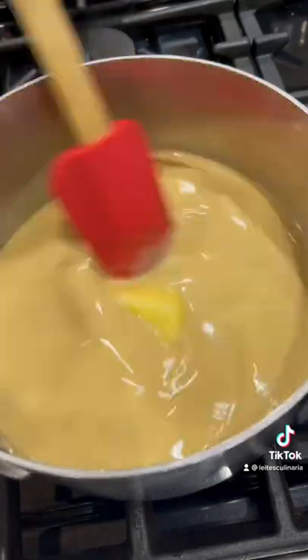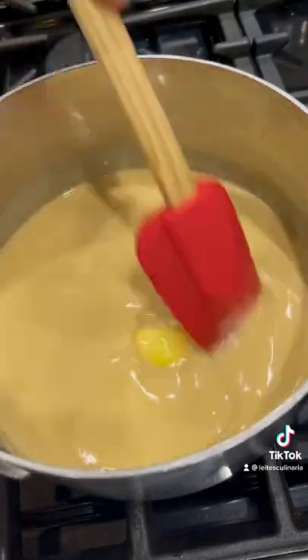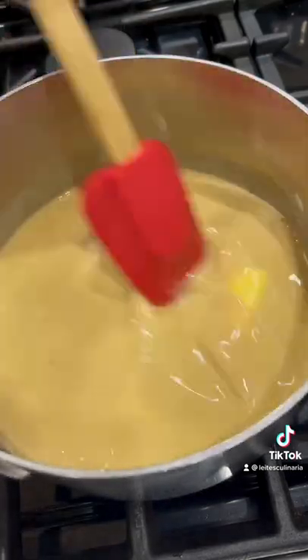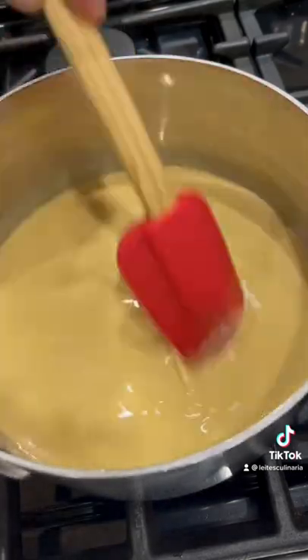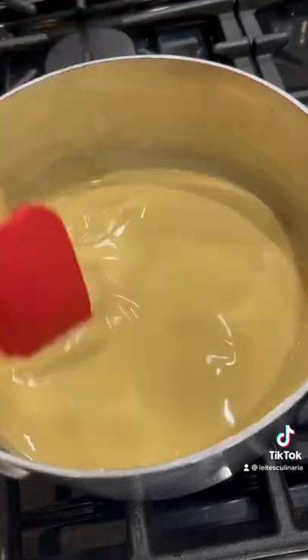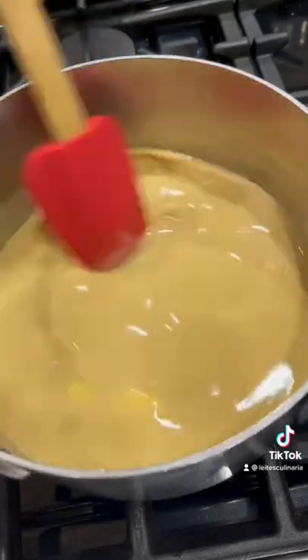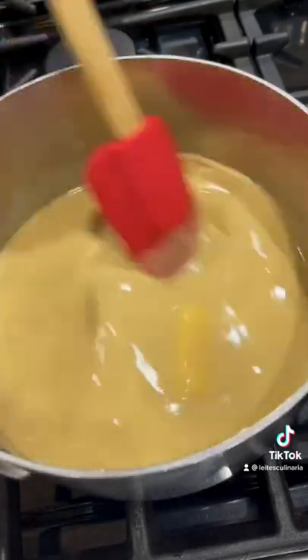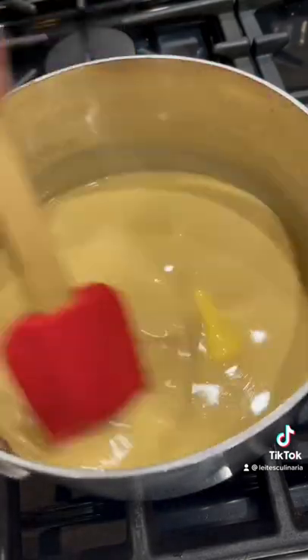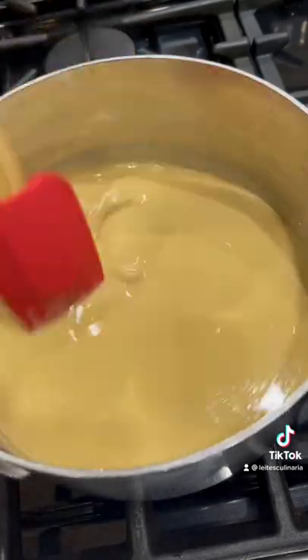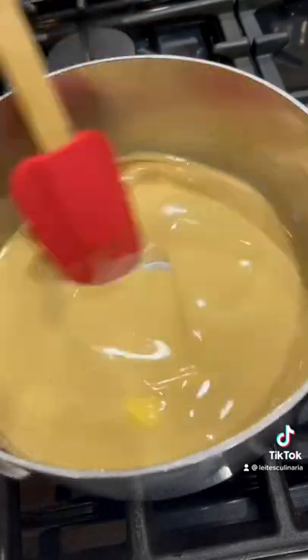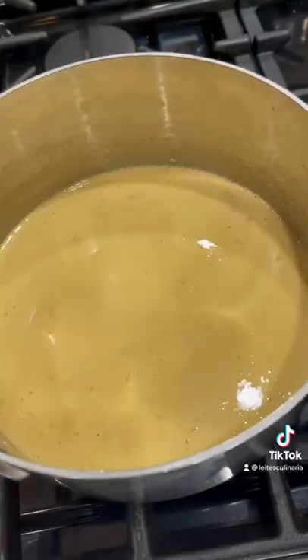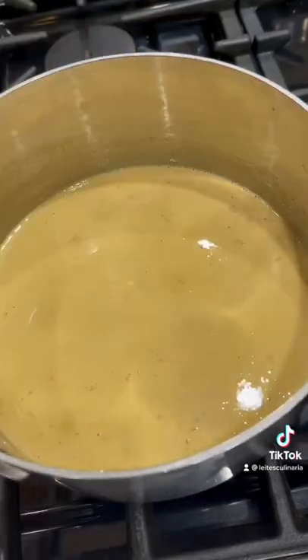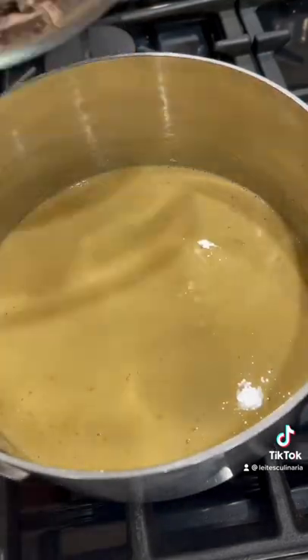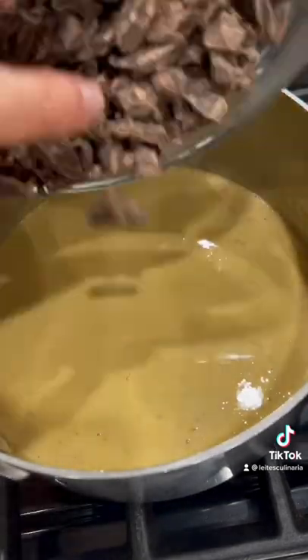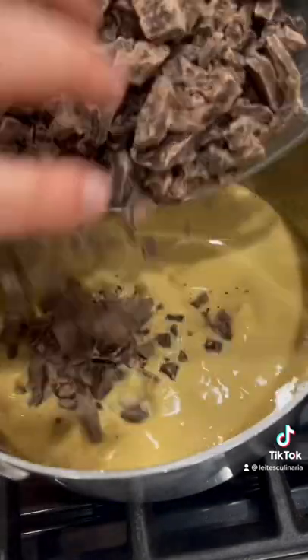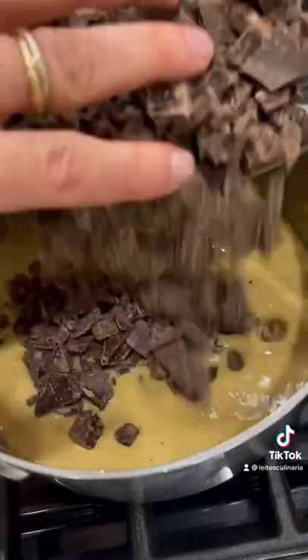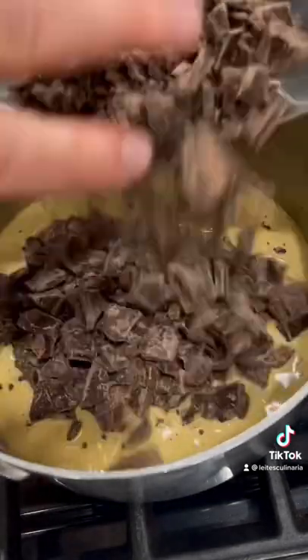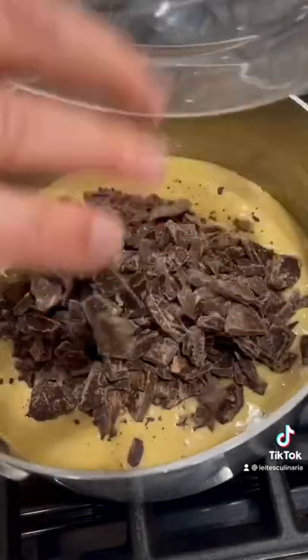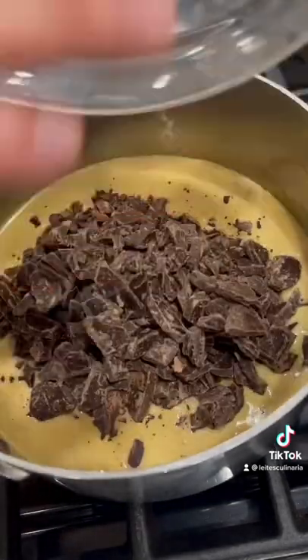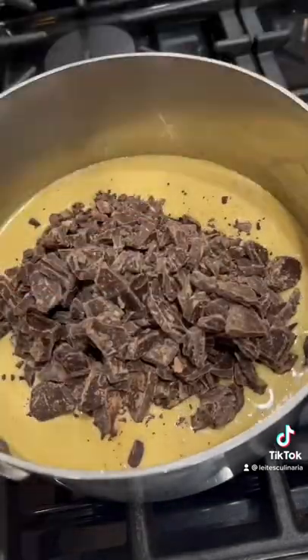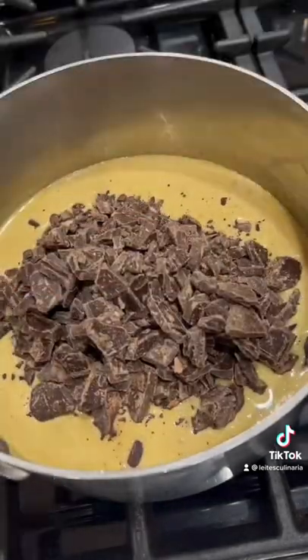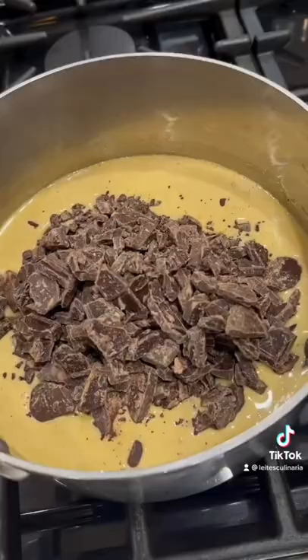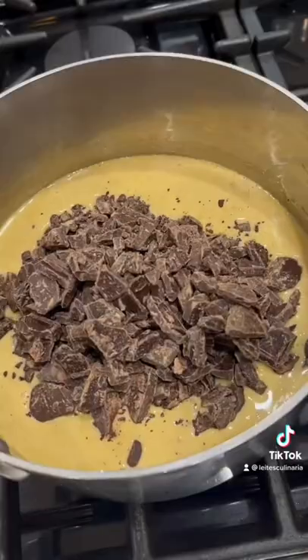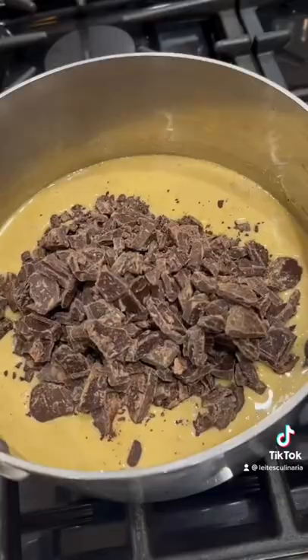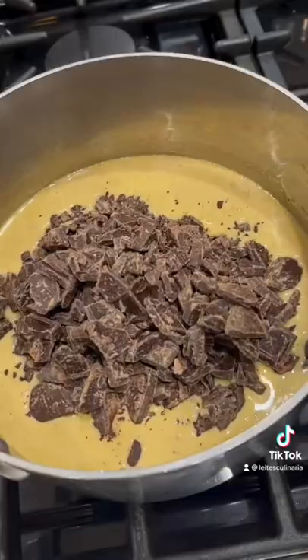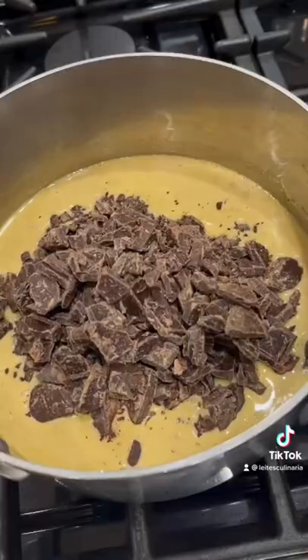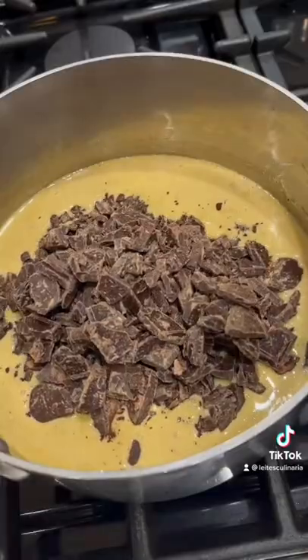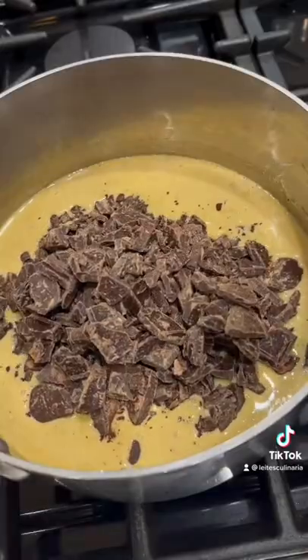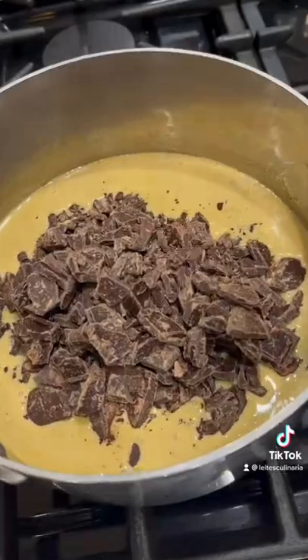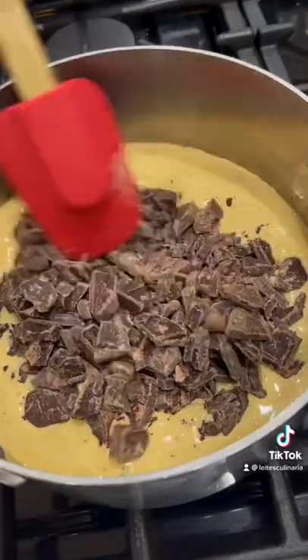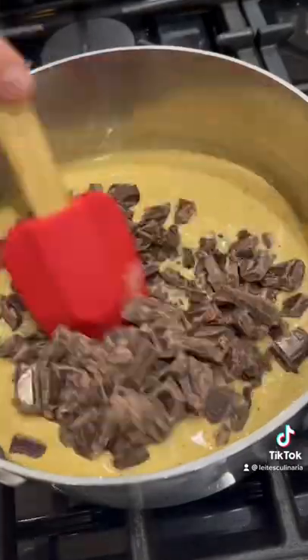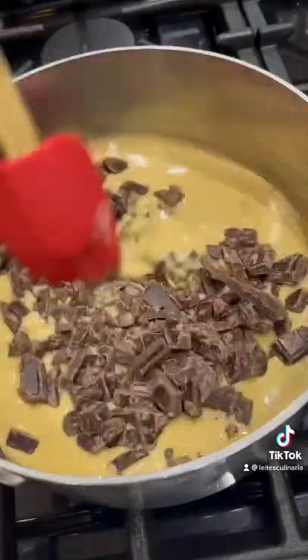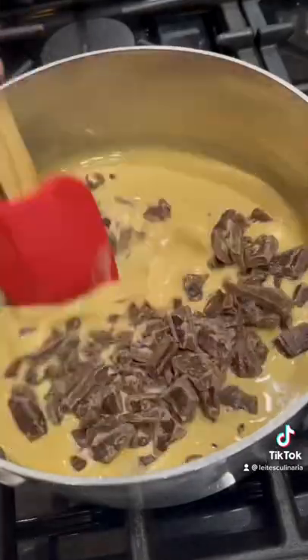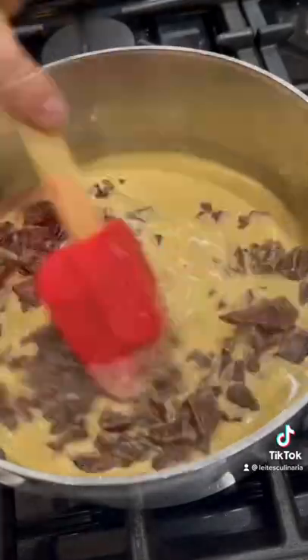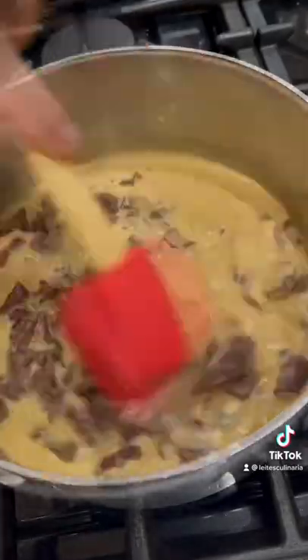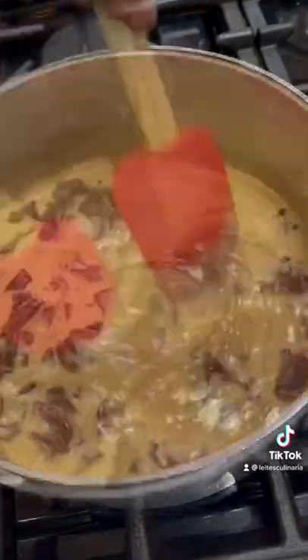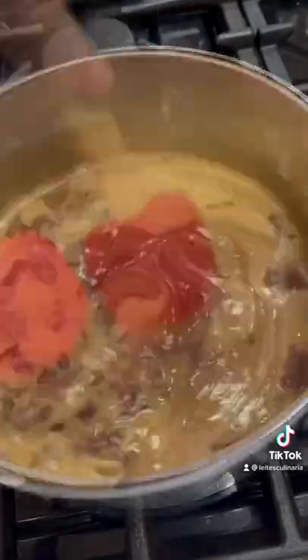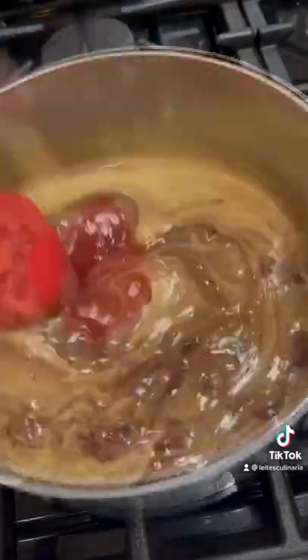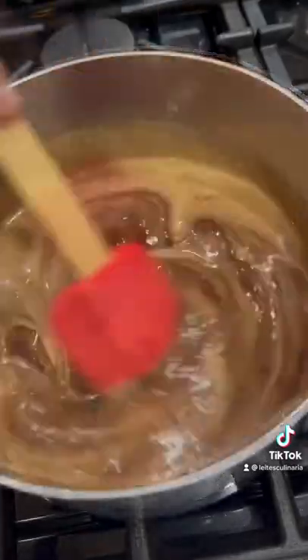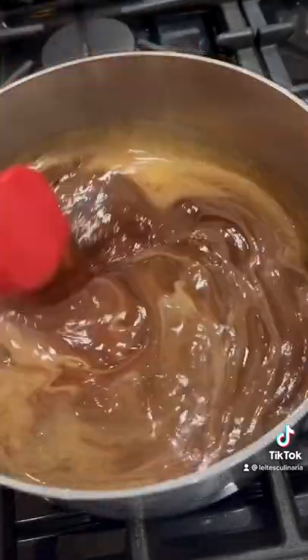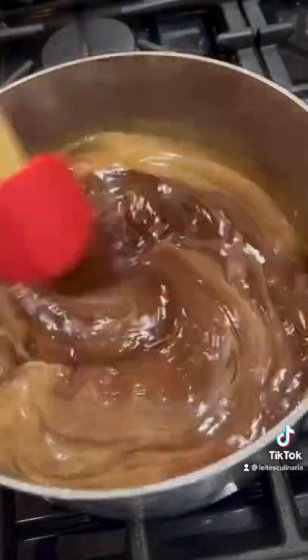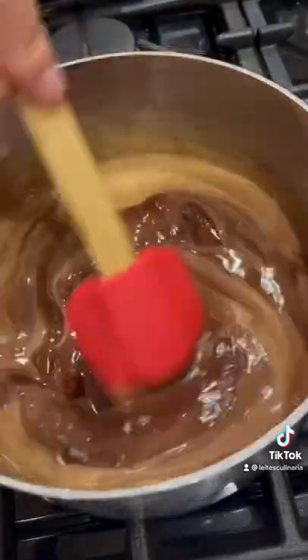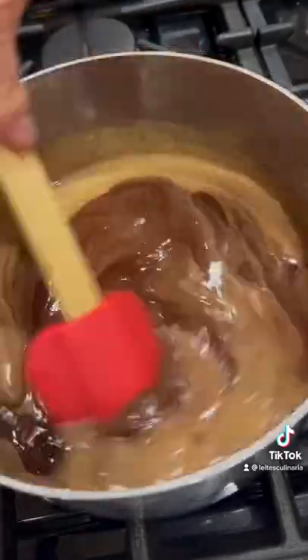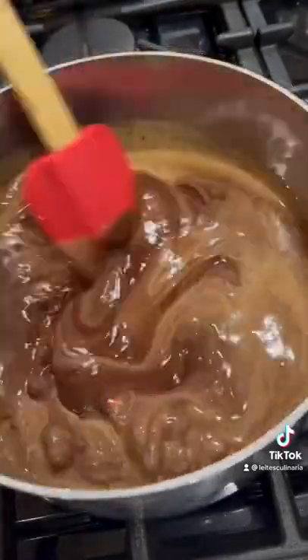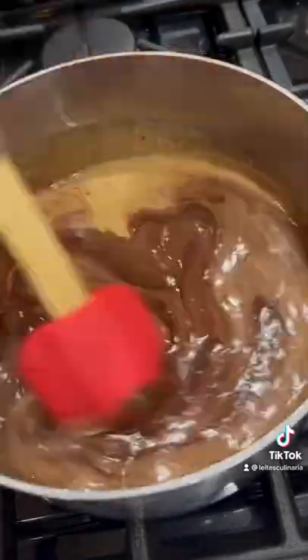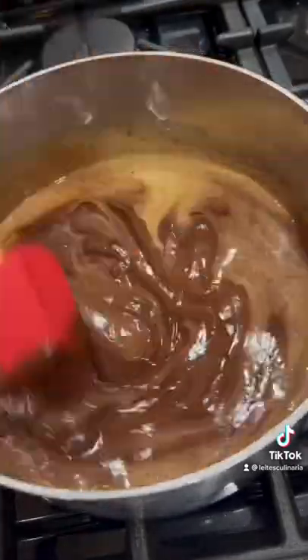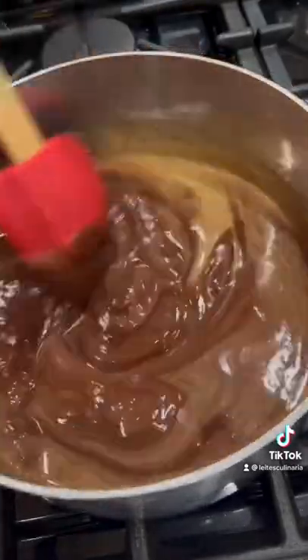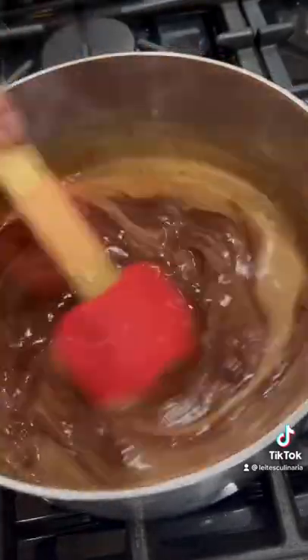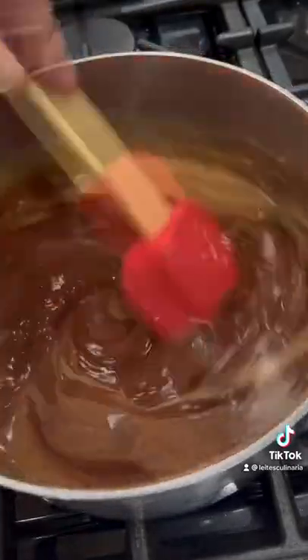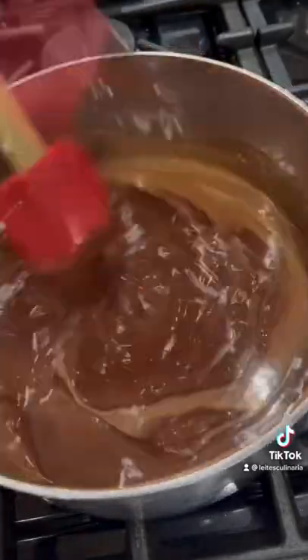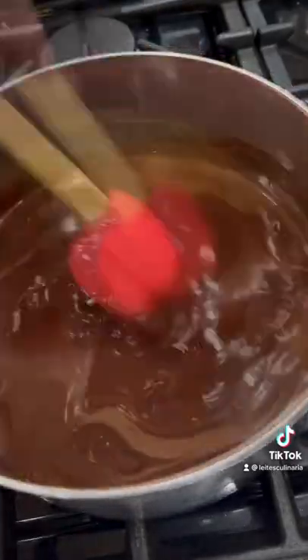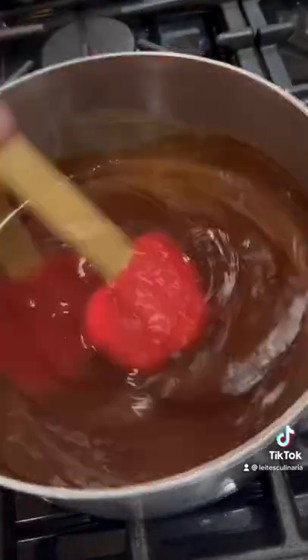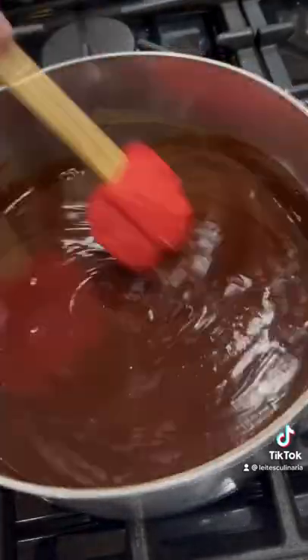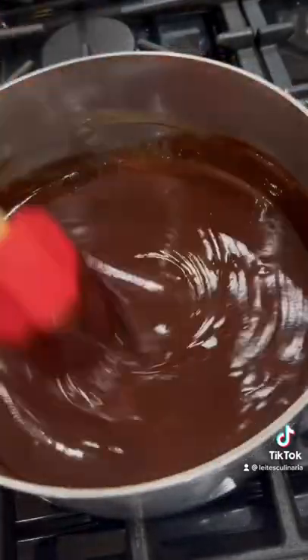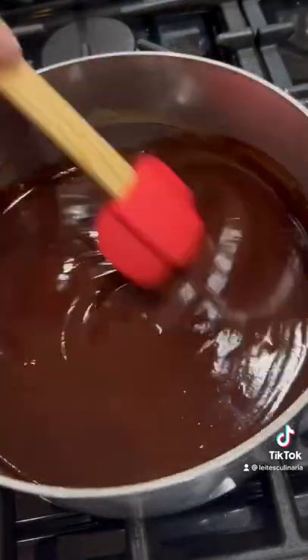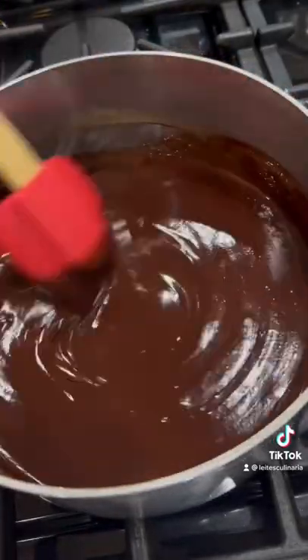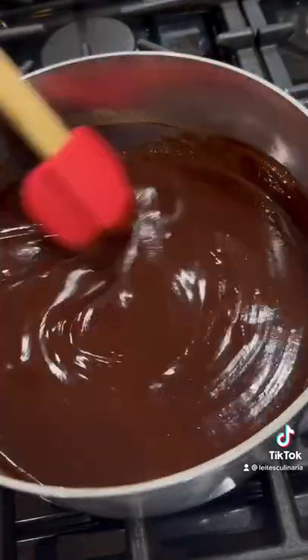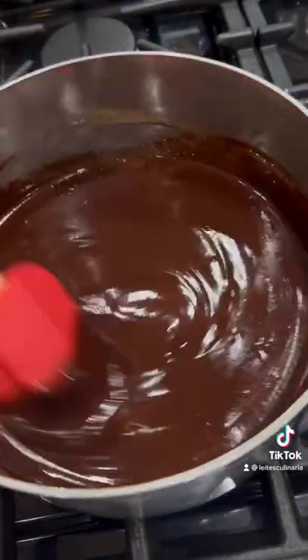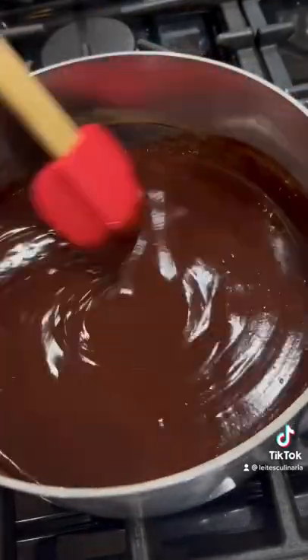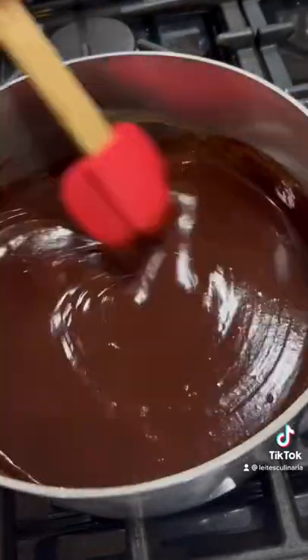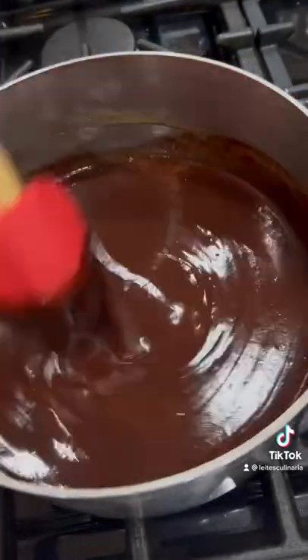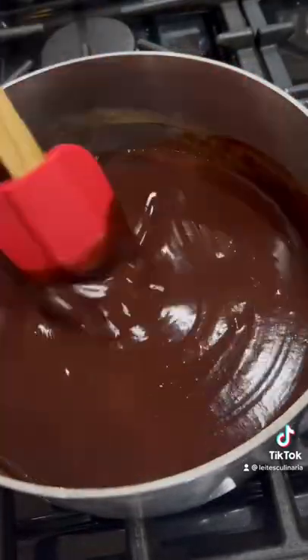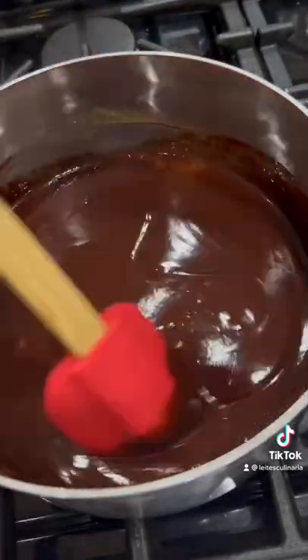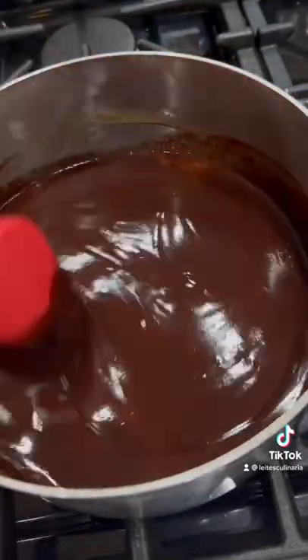And then I added one pound — yes, you heard that correct — one pound of chopped chocolate. And I stirred it until it was an absolute gorgeous ganache.